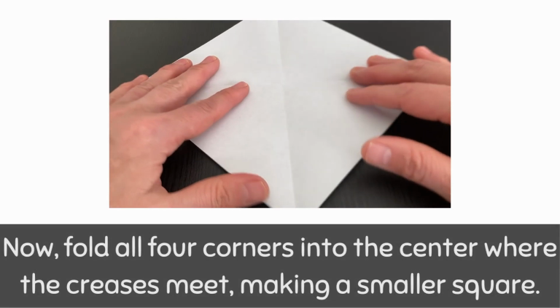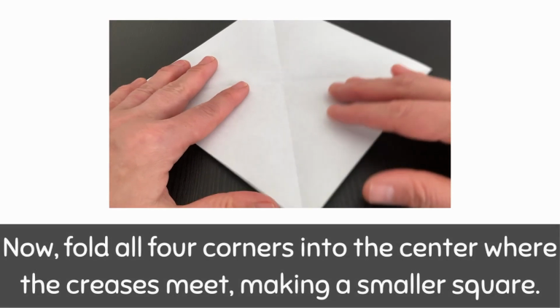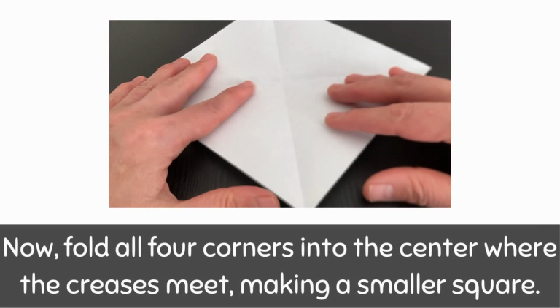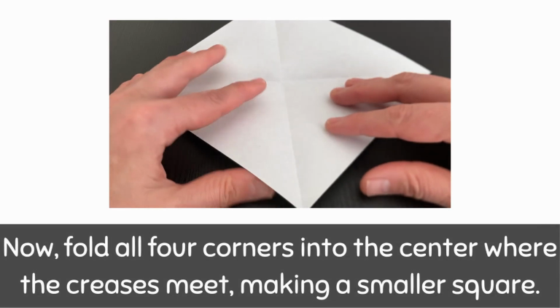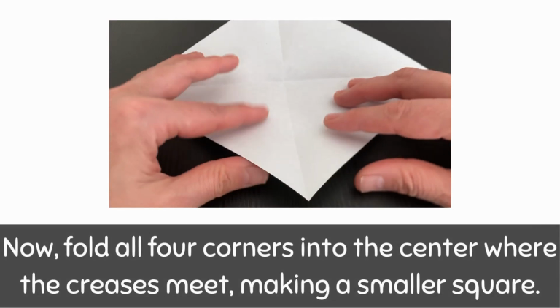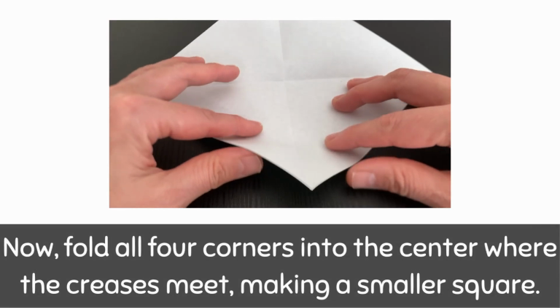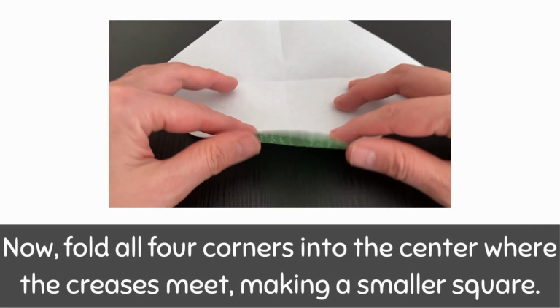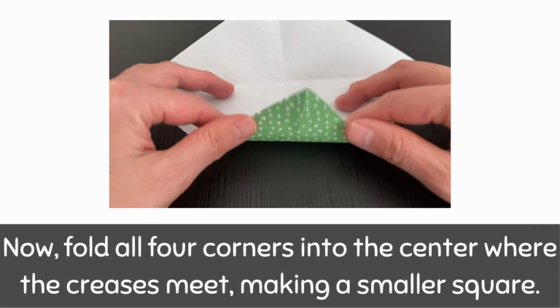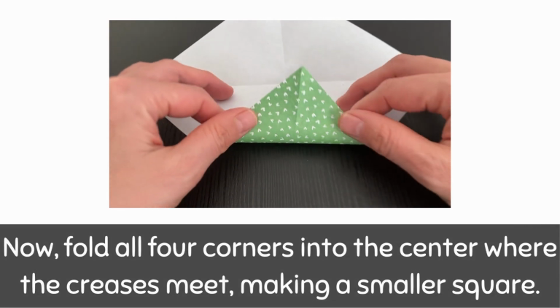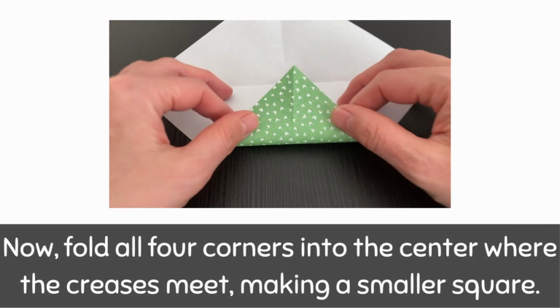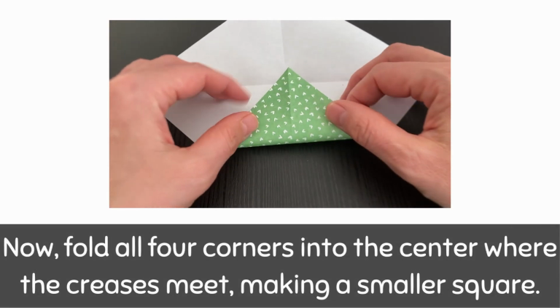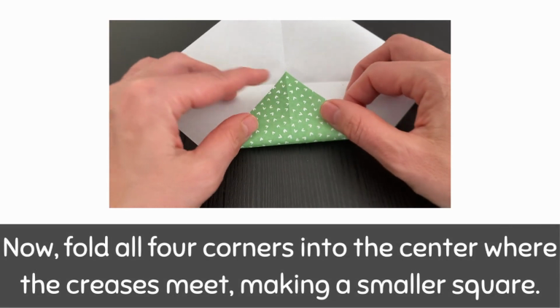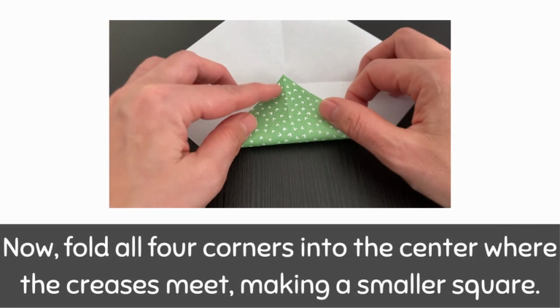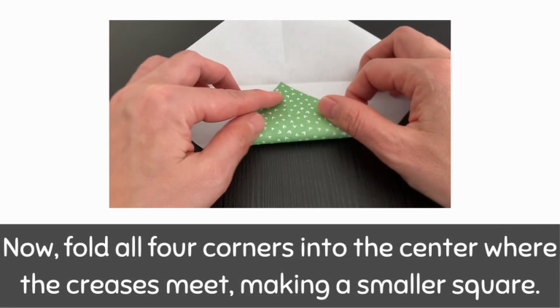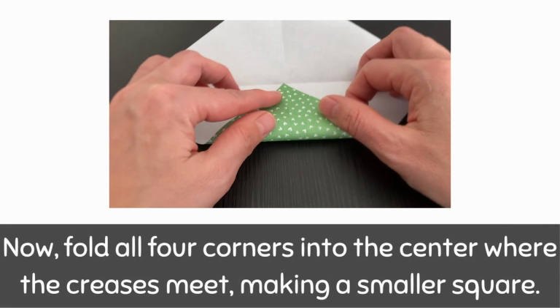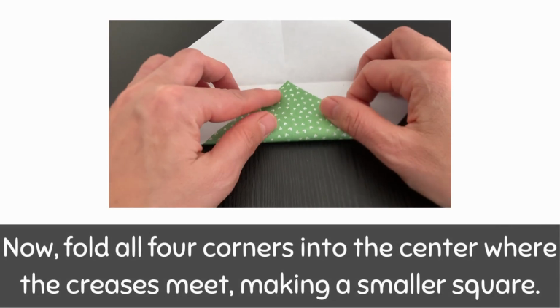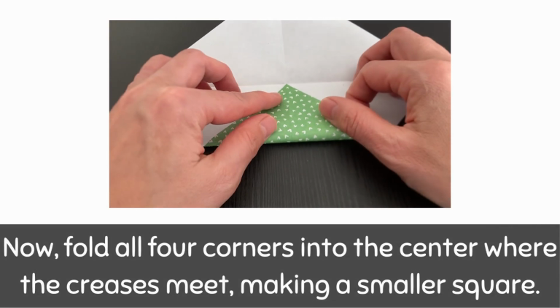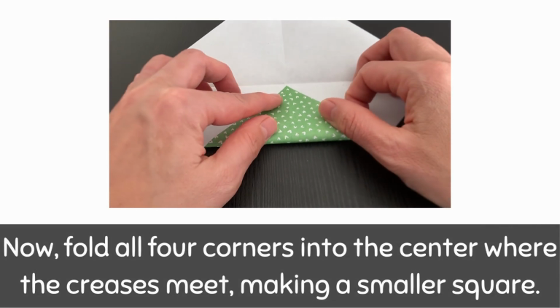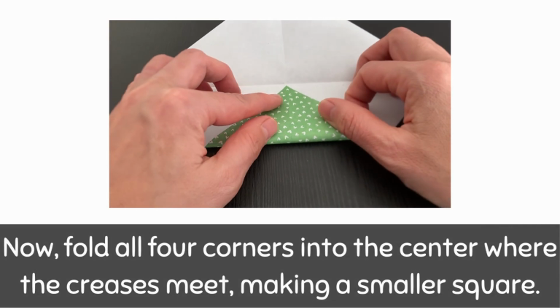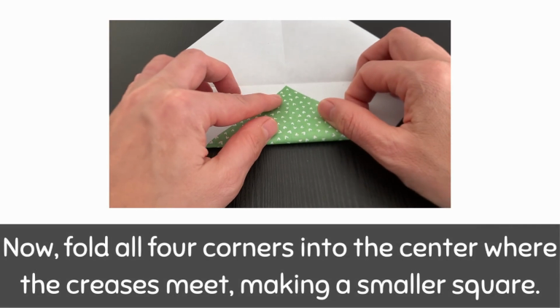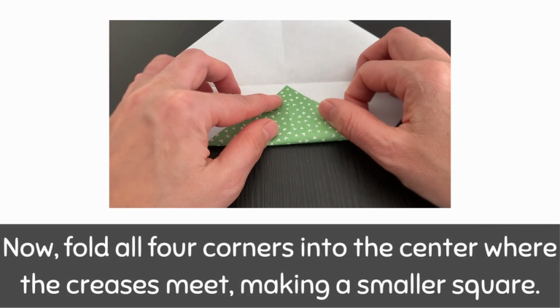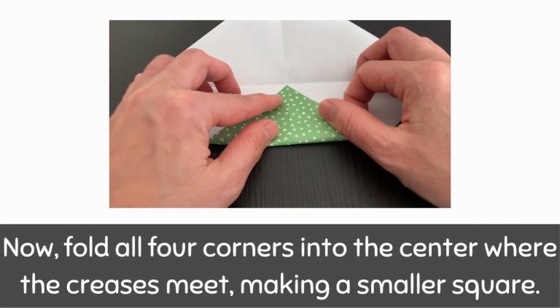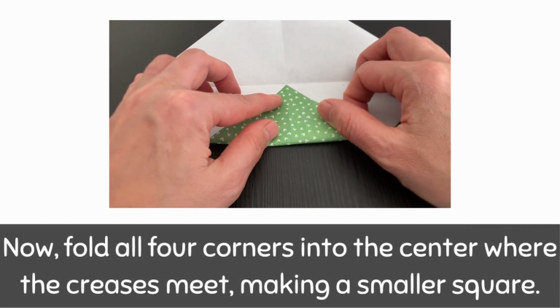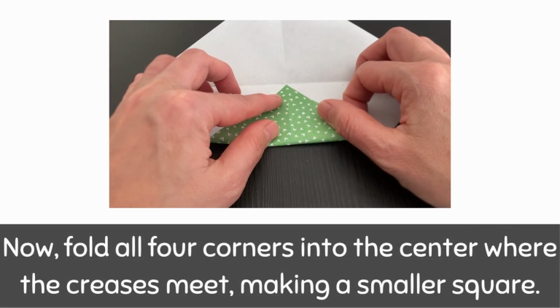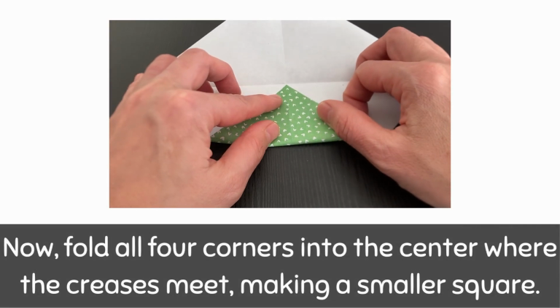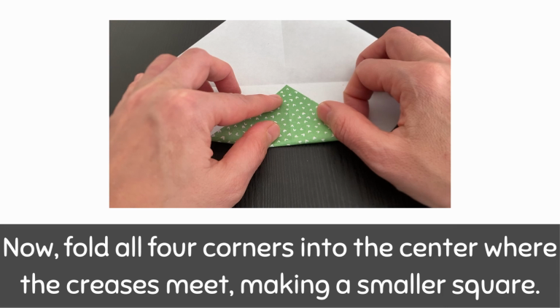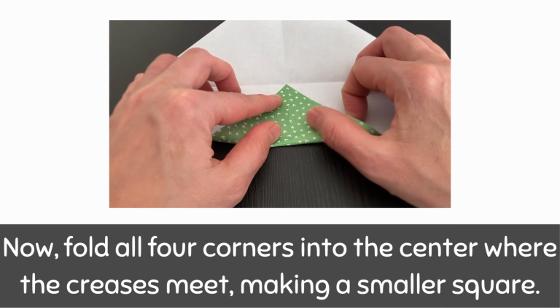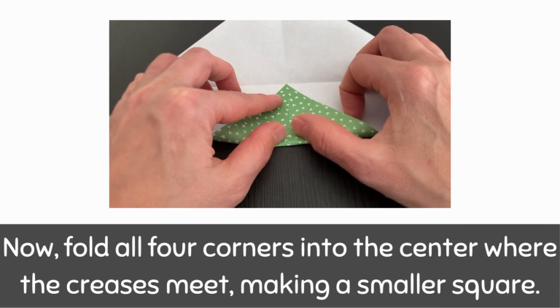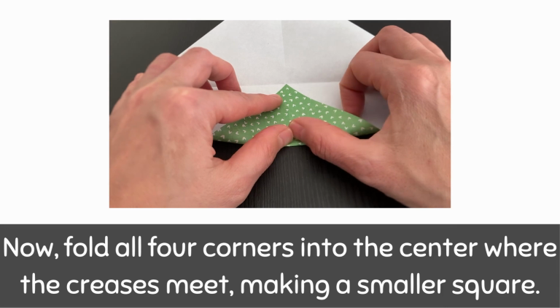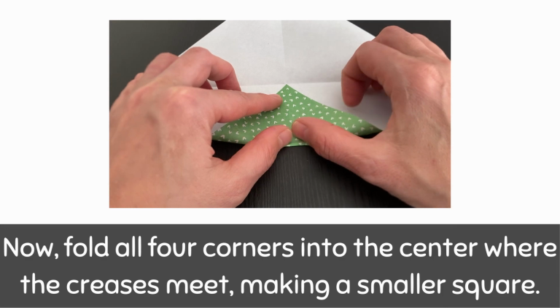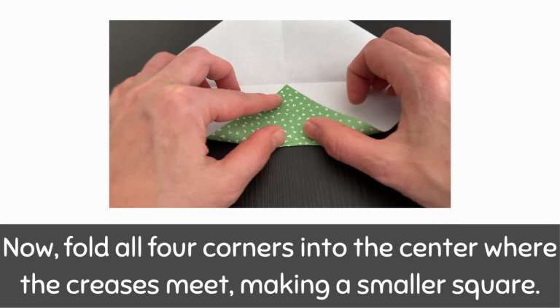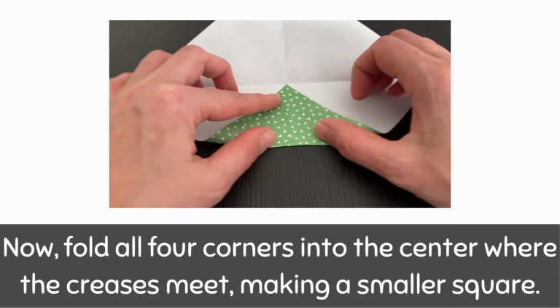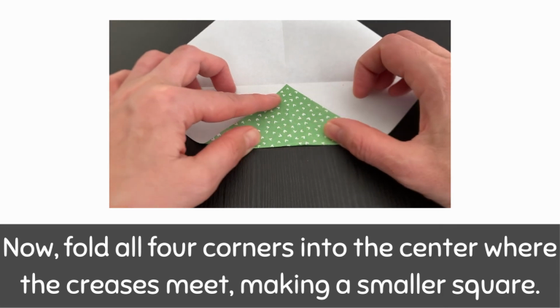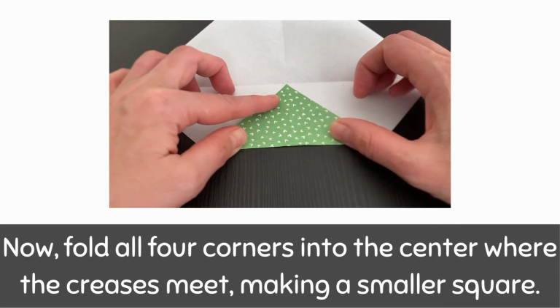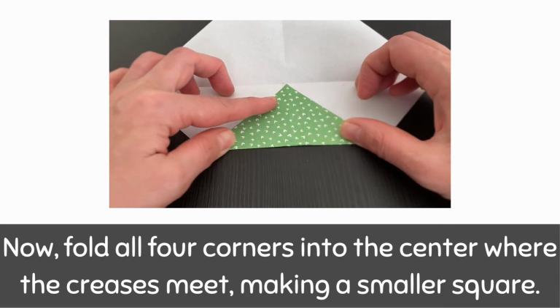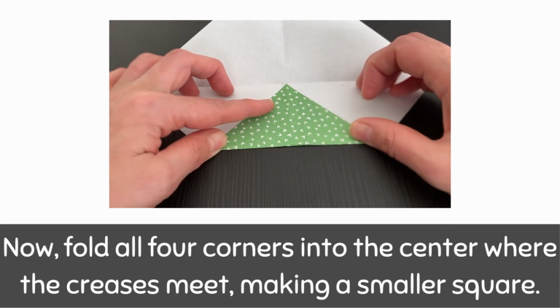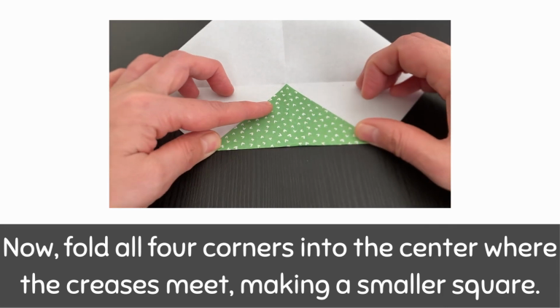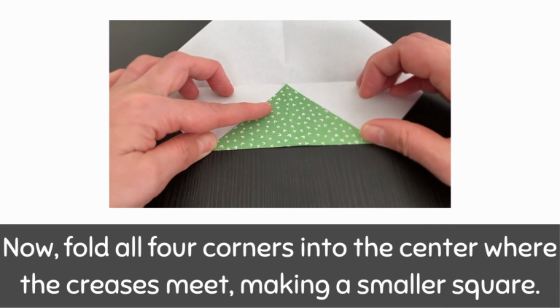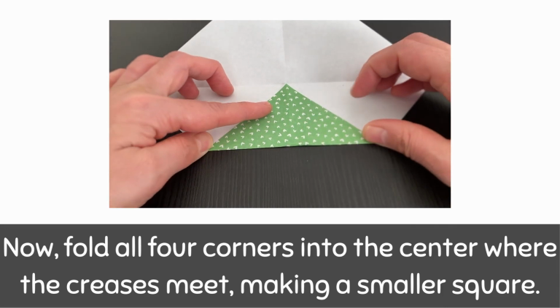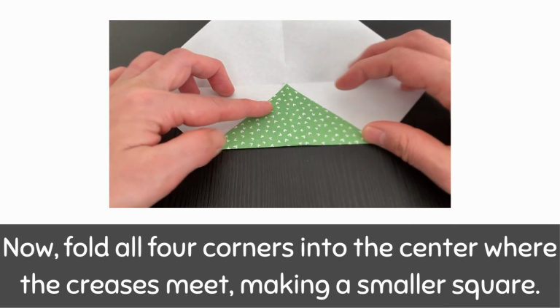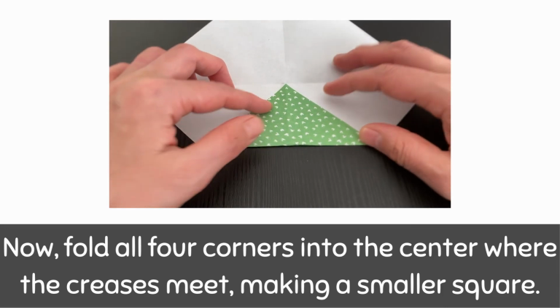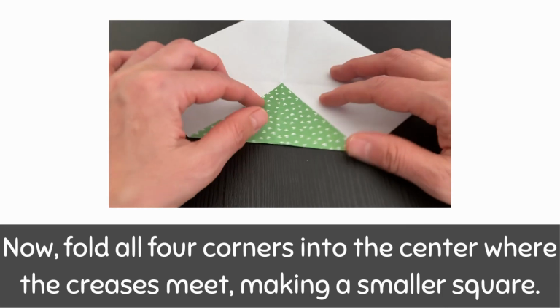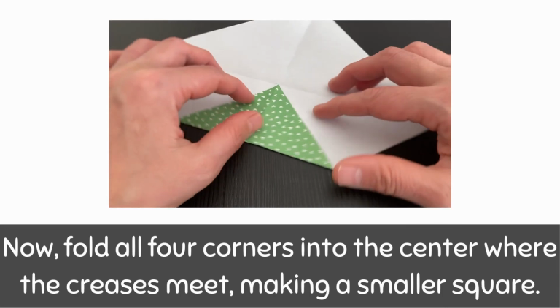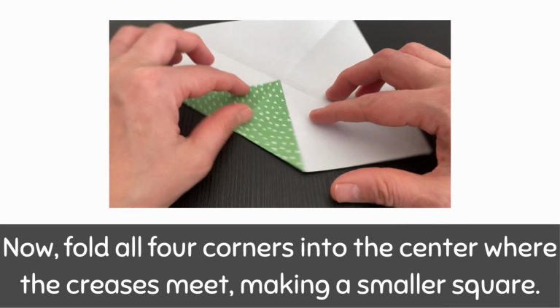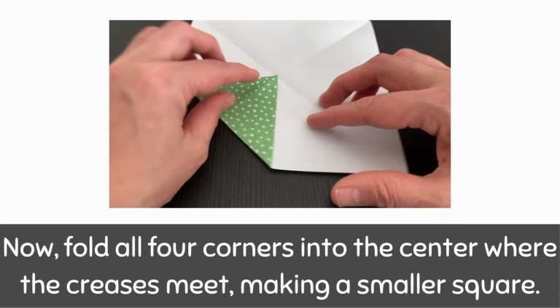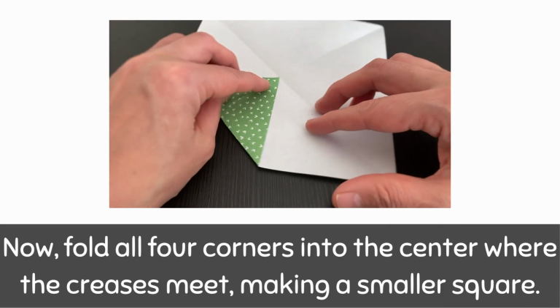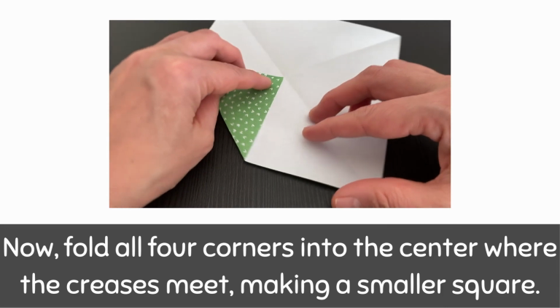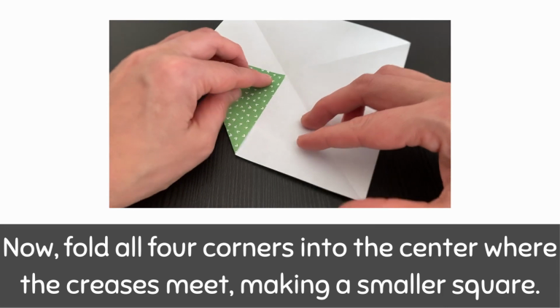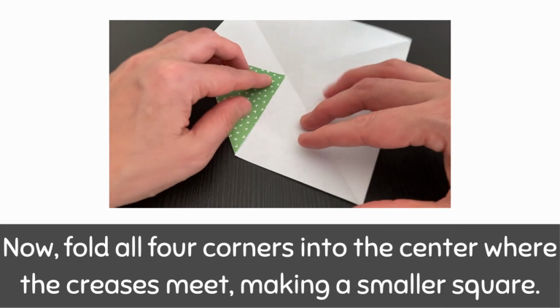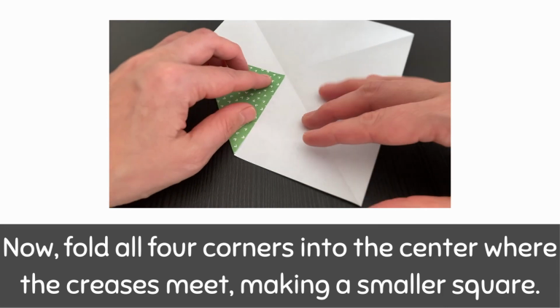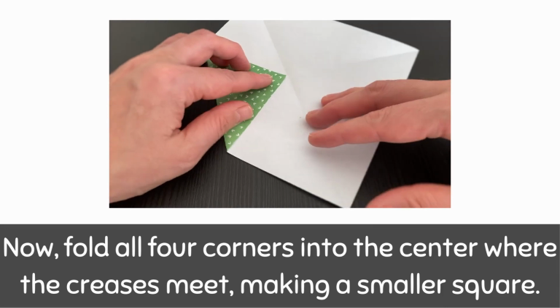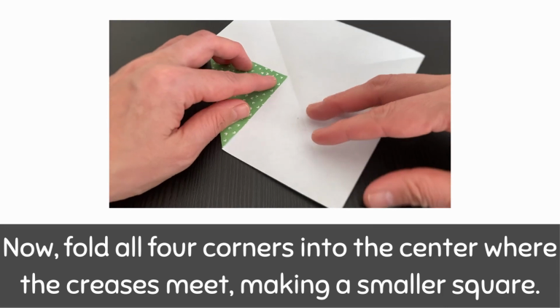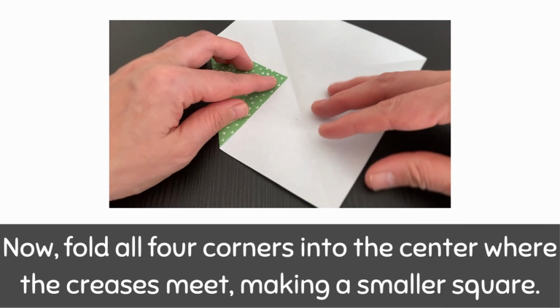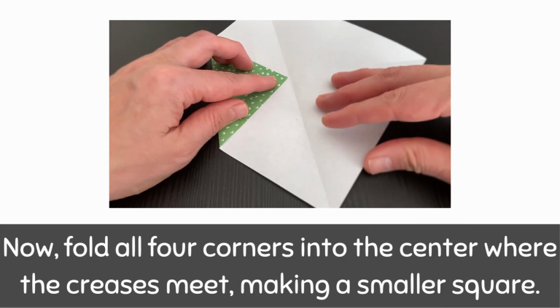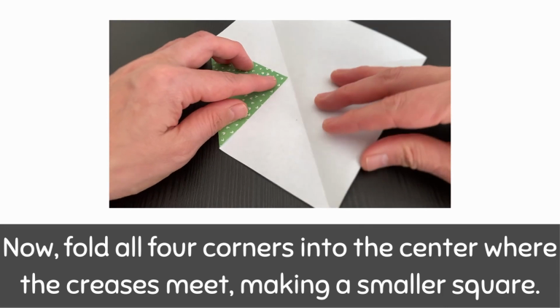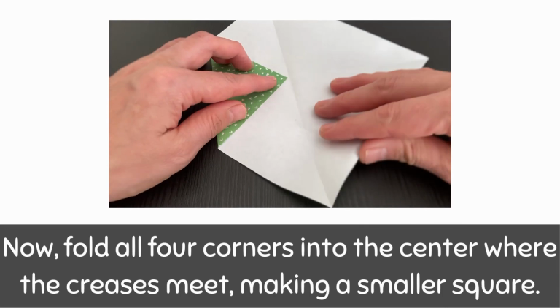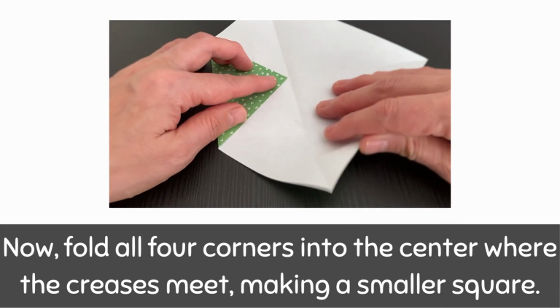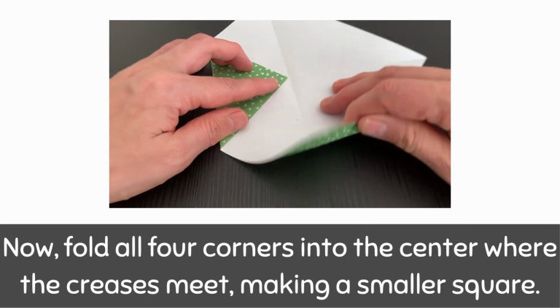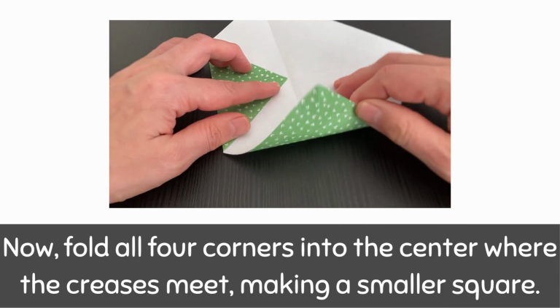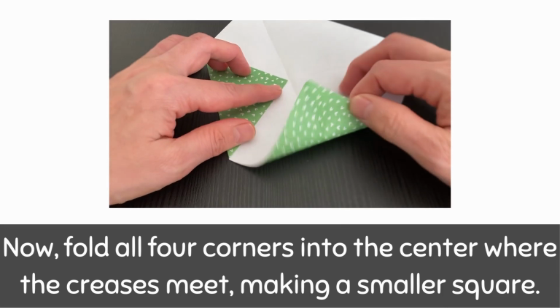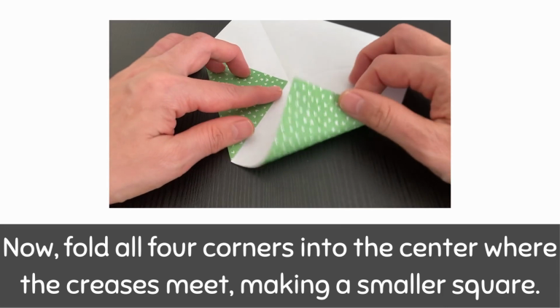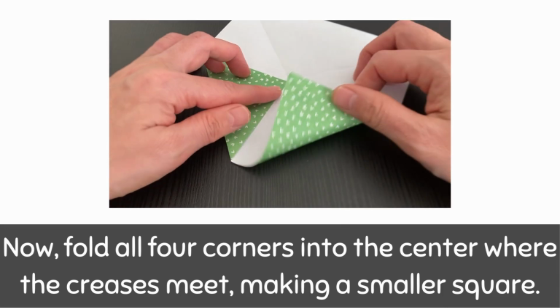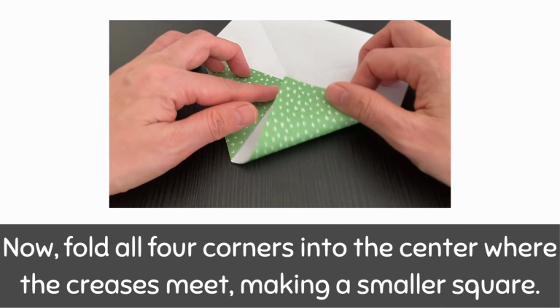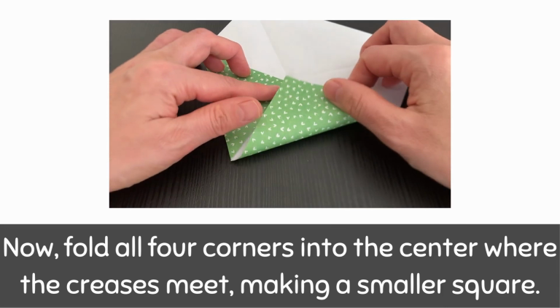Now, fold all four corners into the center where the creases meet, making a smaller square.